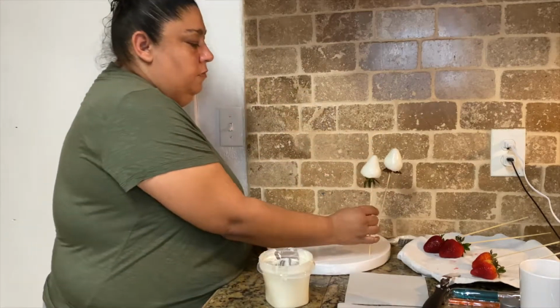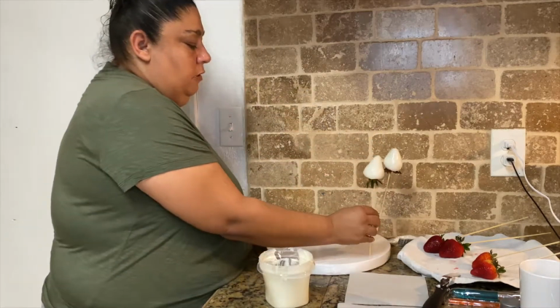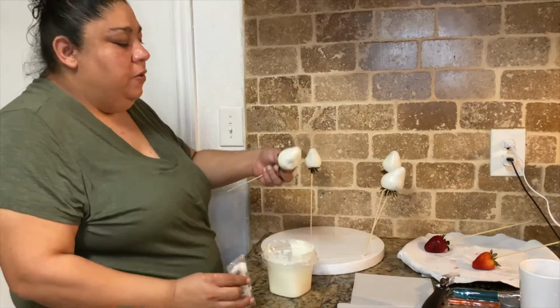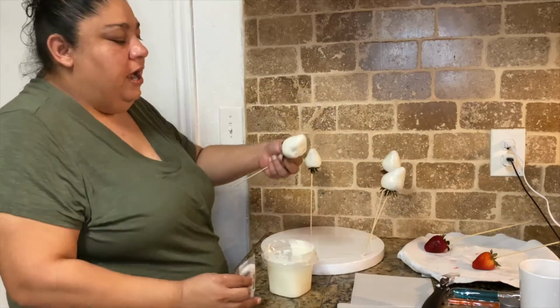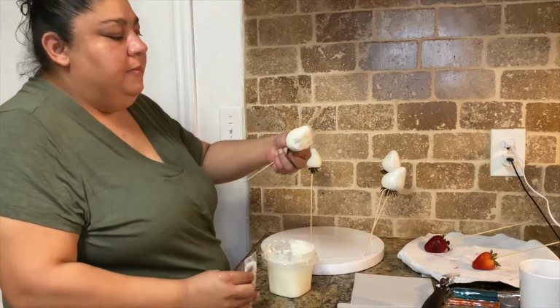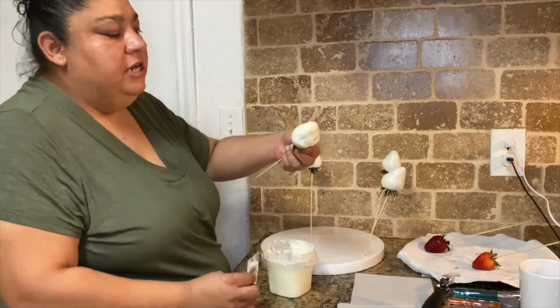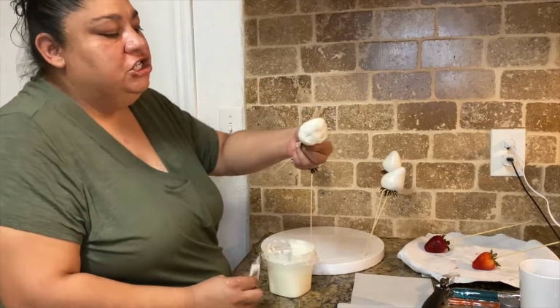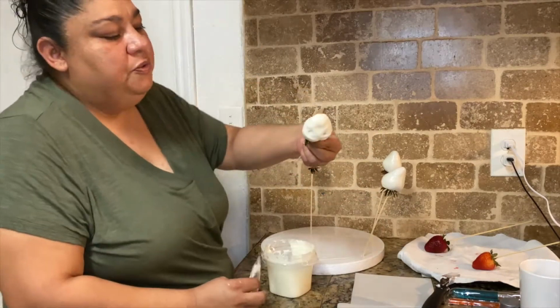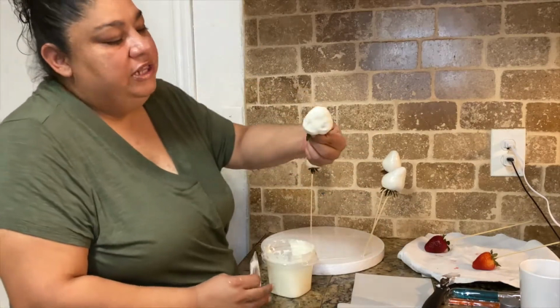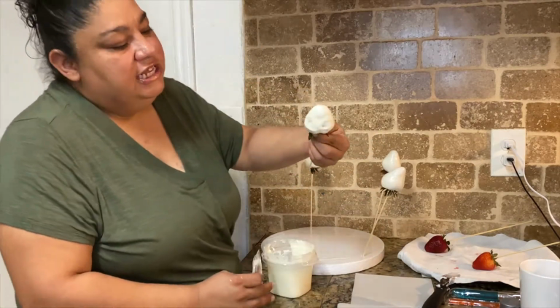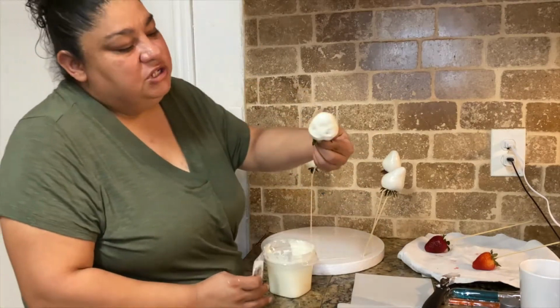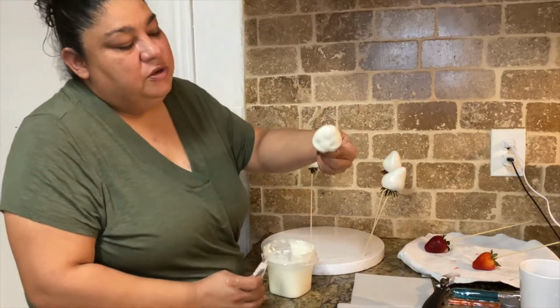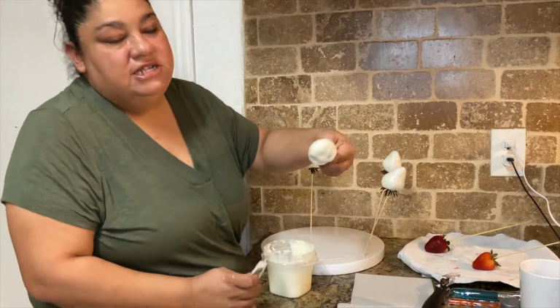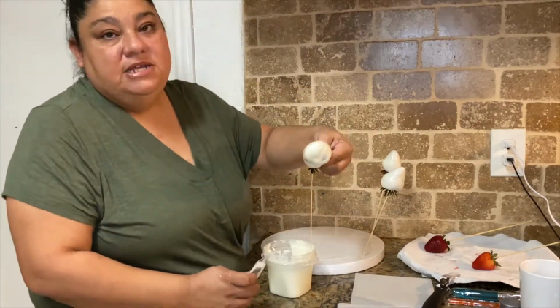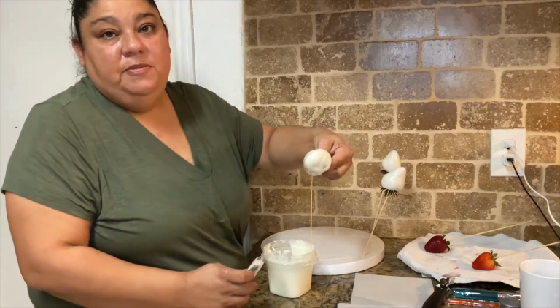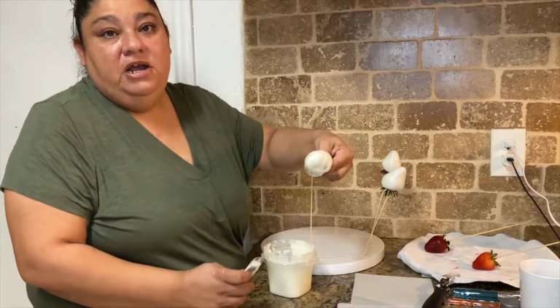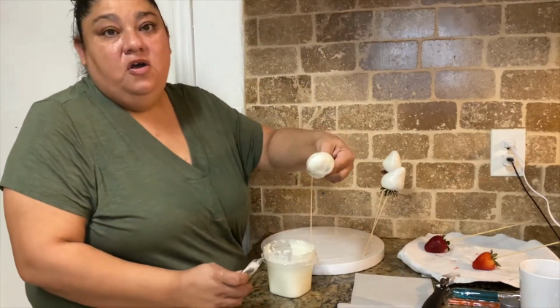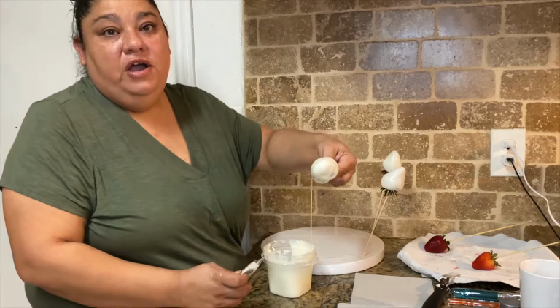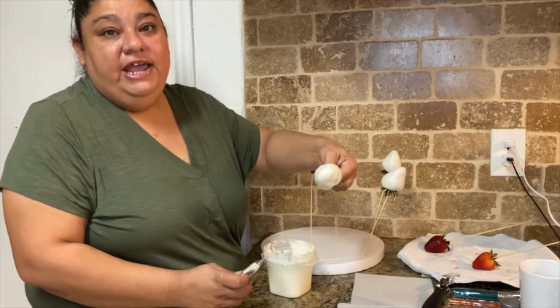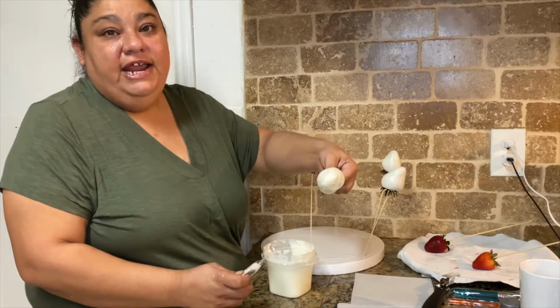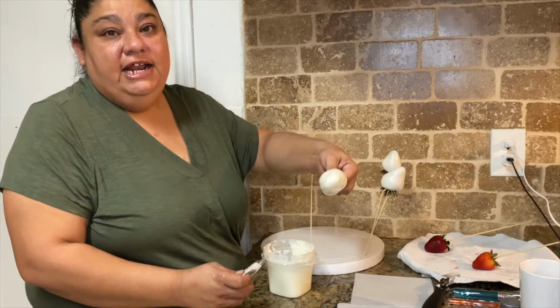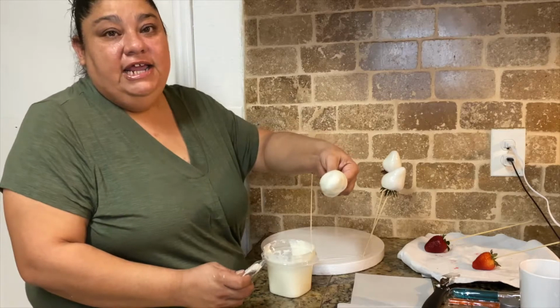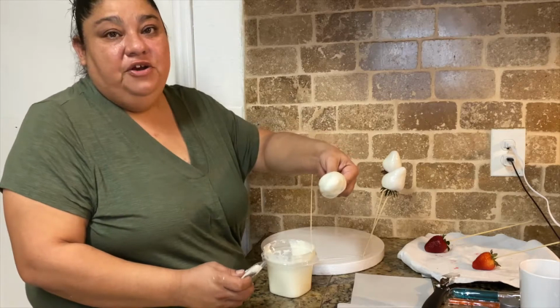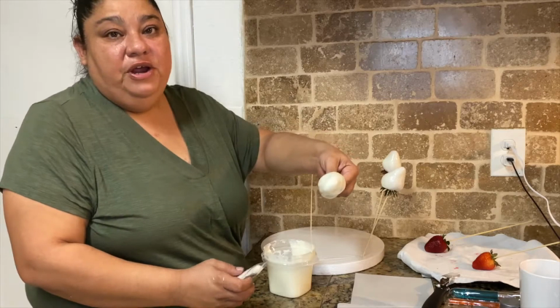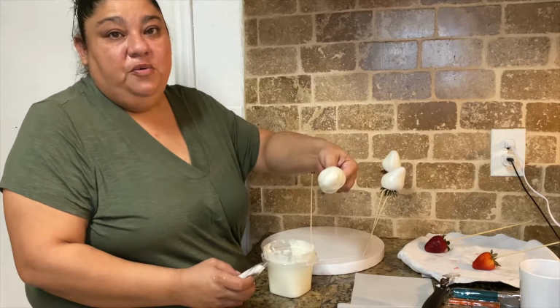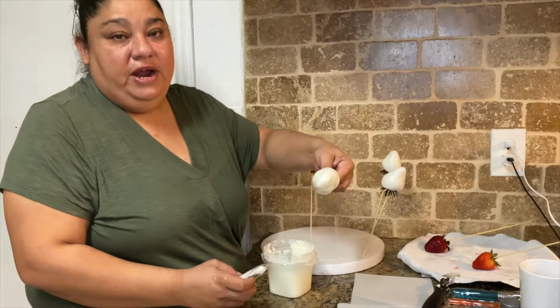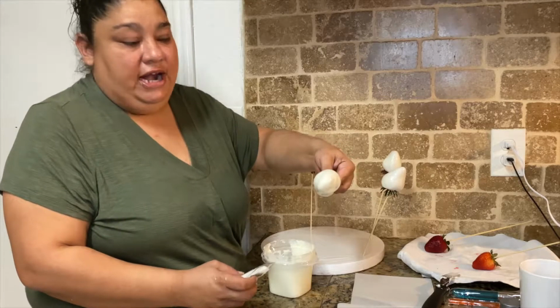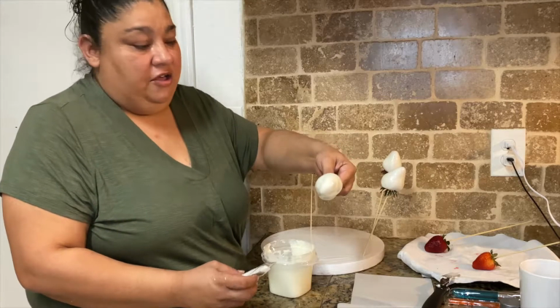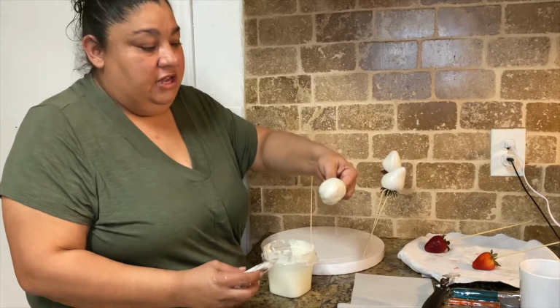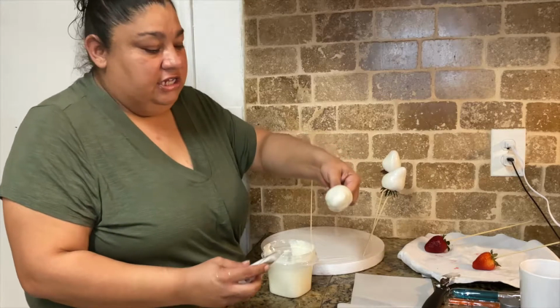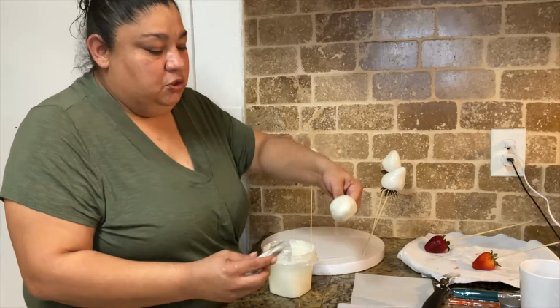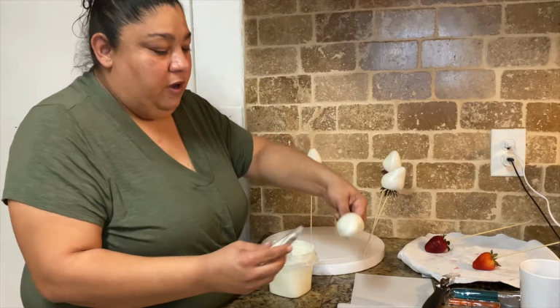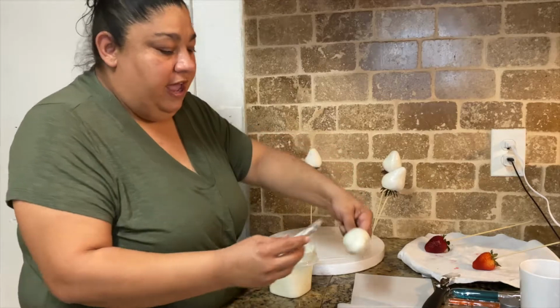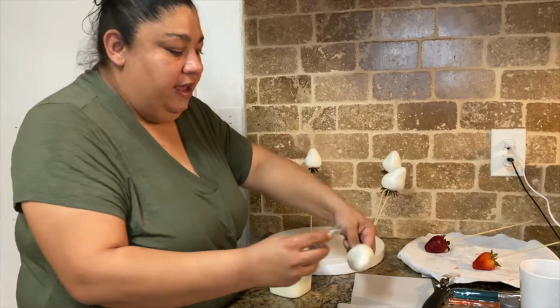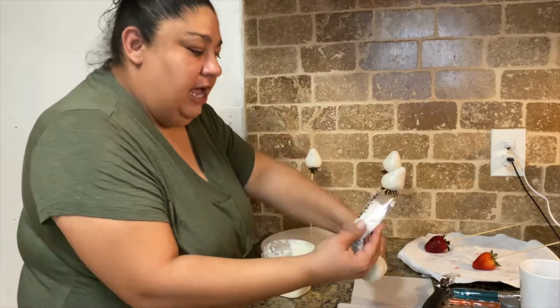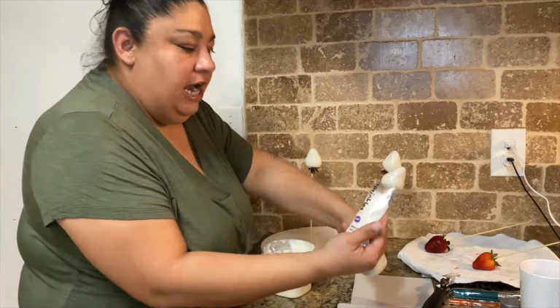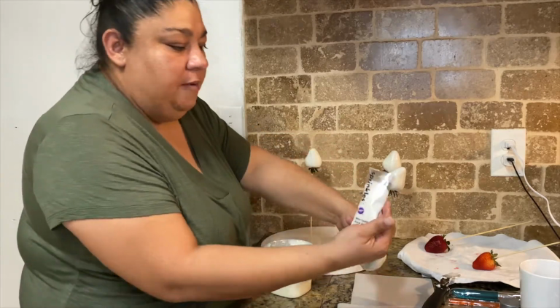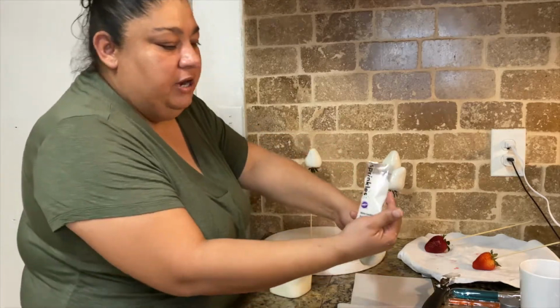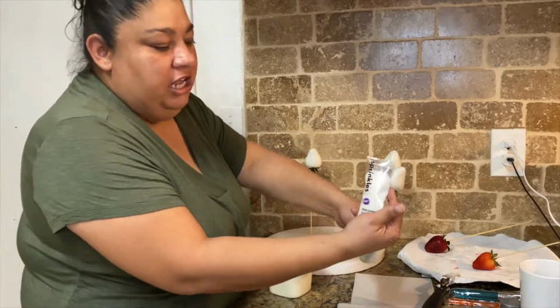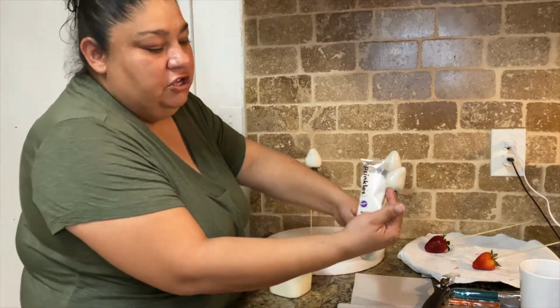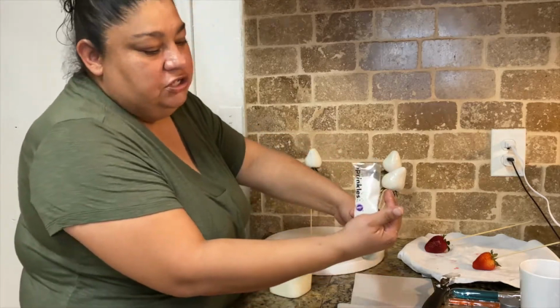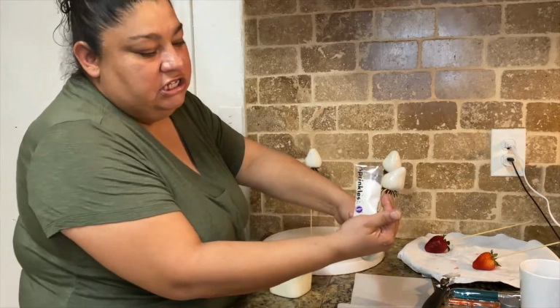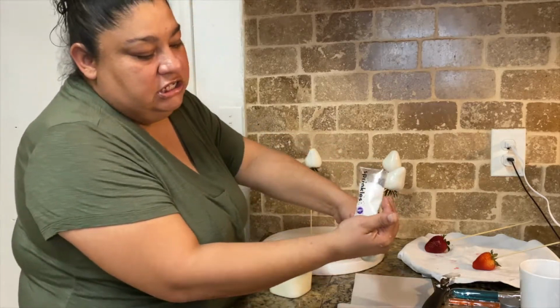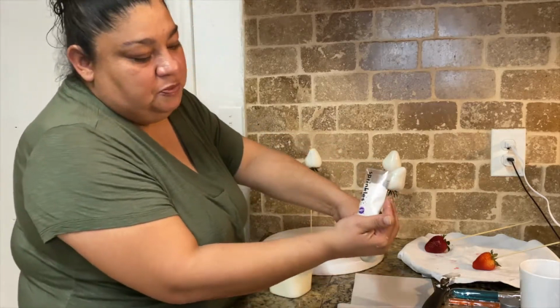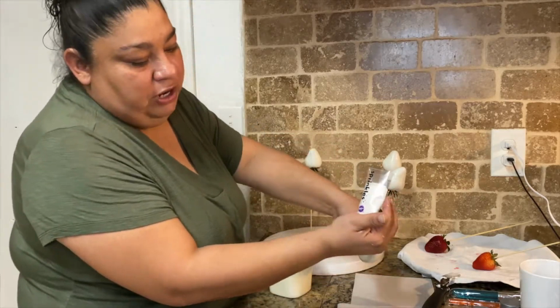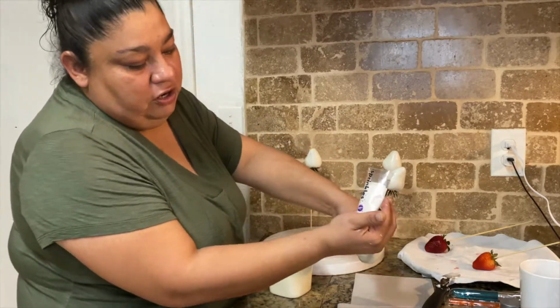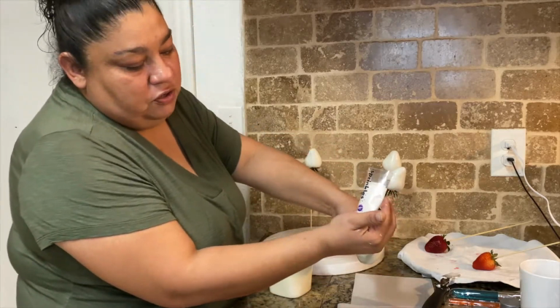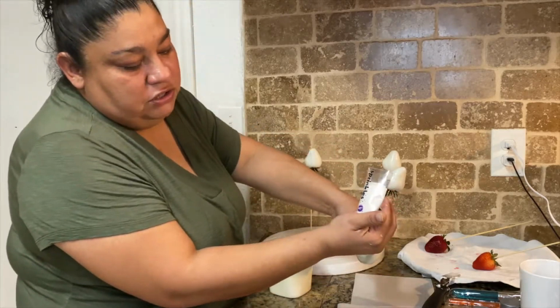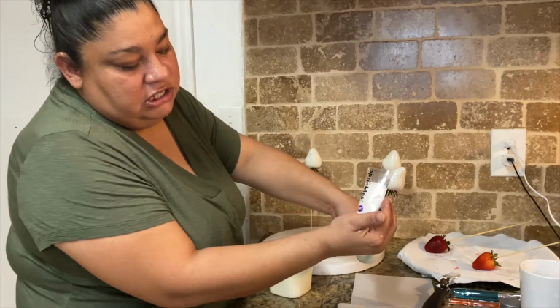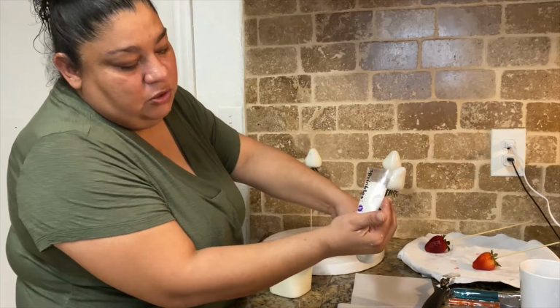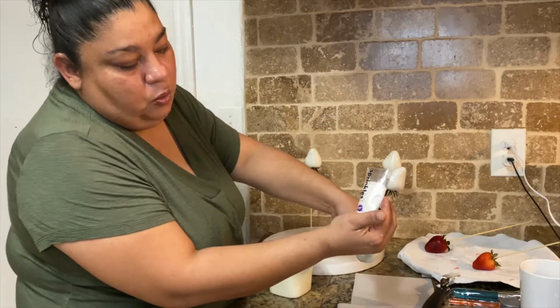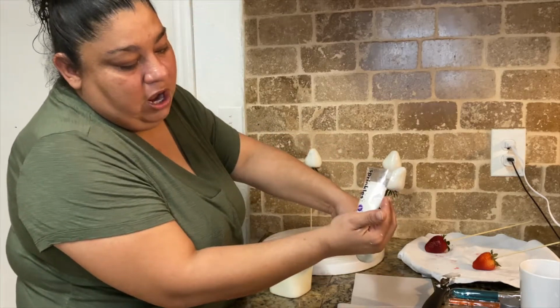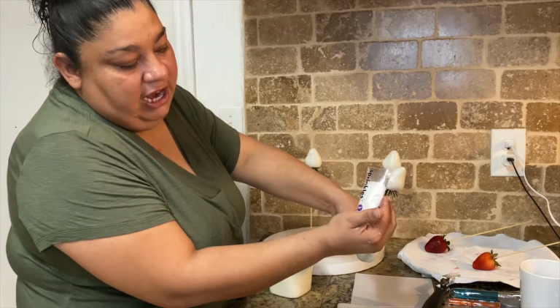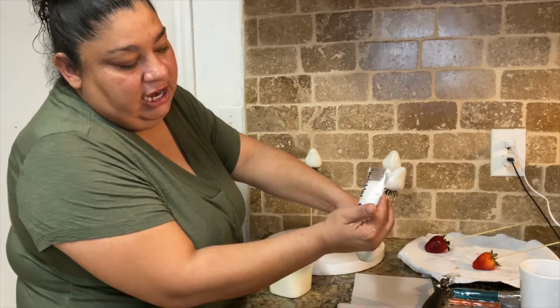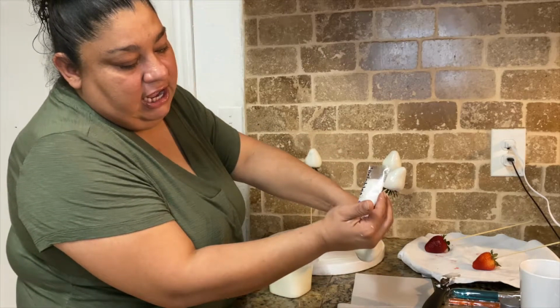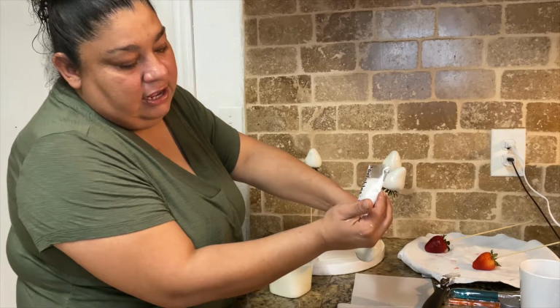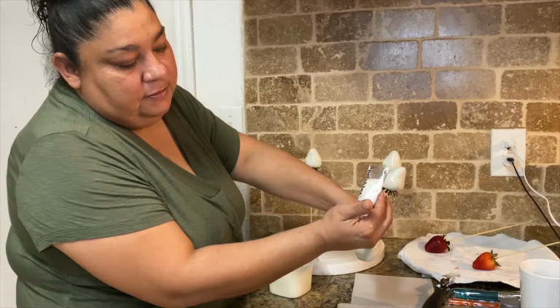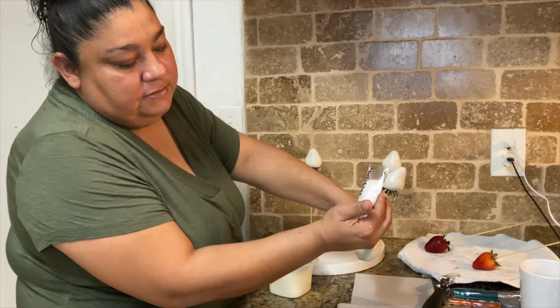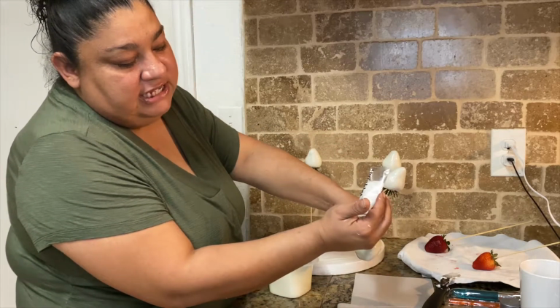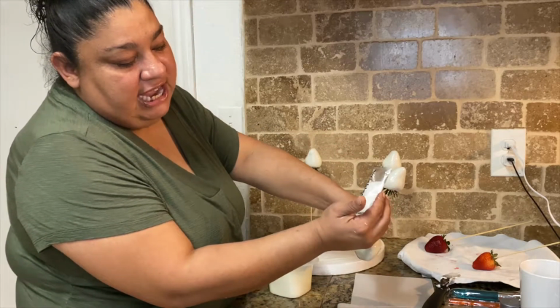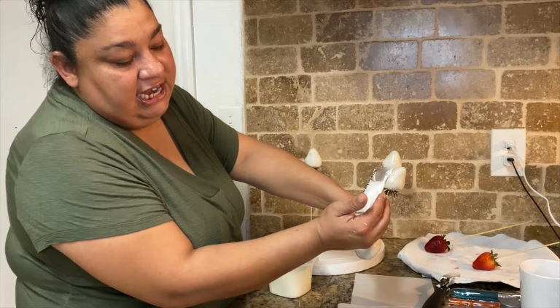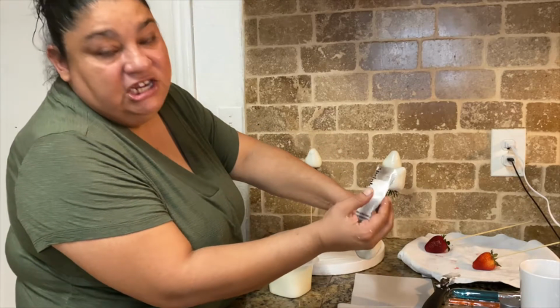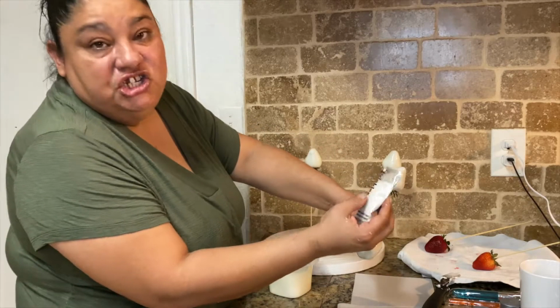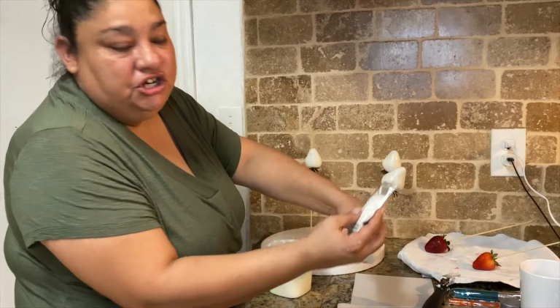What I'm going to do with this one is go ahead and glitter it right now while it's still wet, and I'm going to use the sprinkles — the white sand sugar.